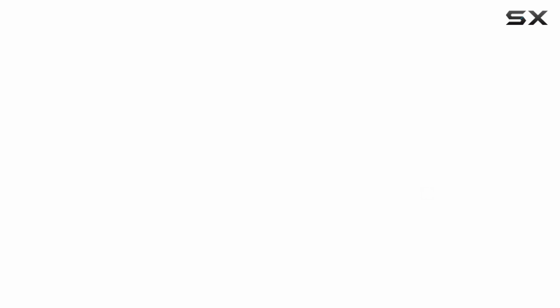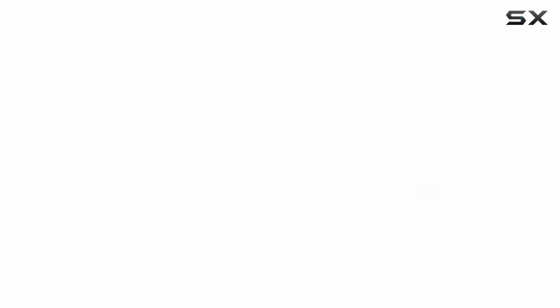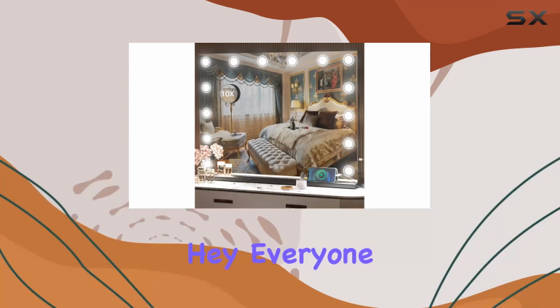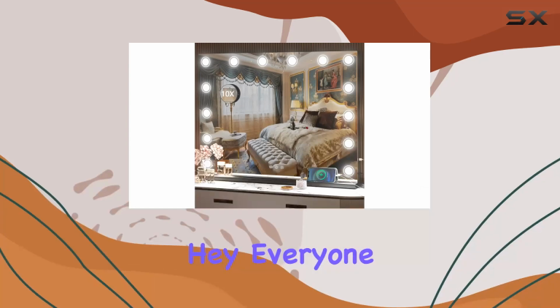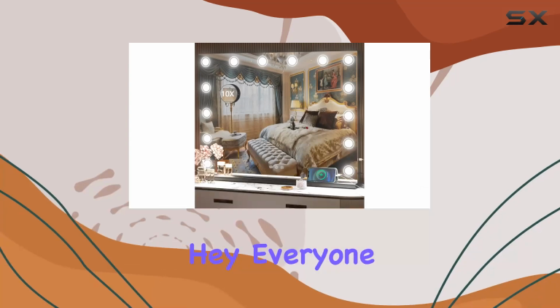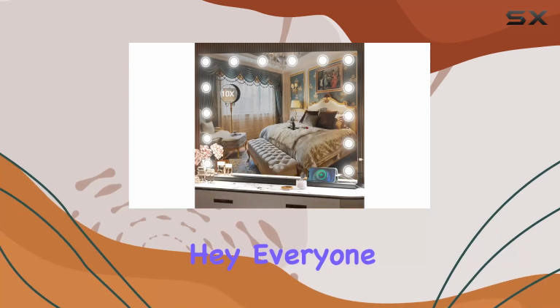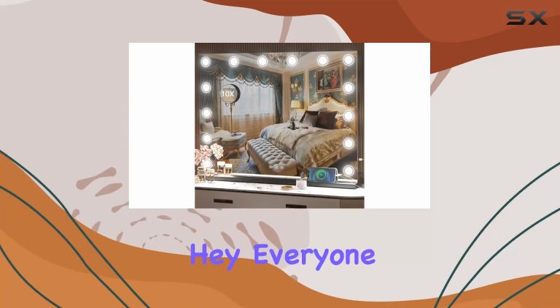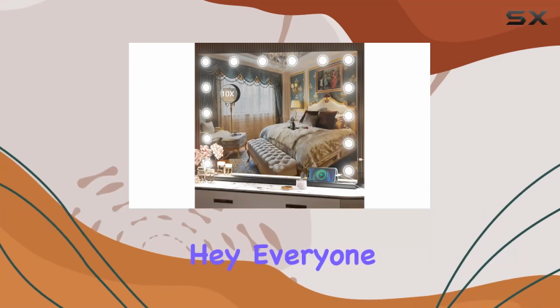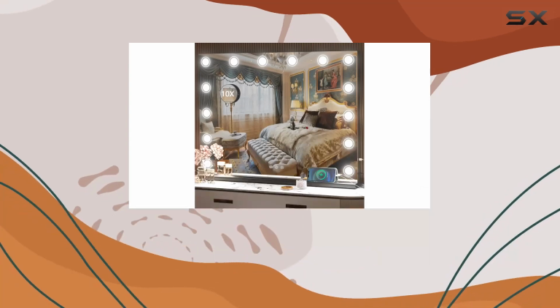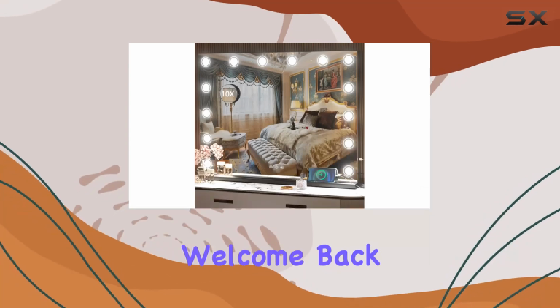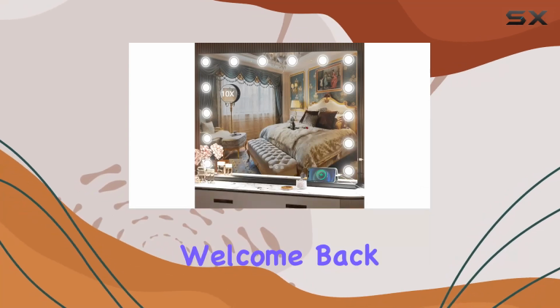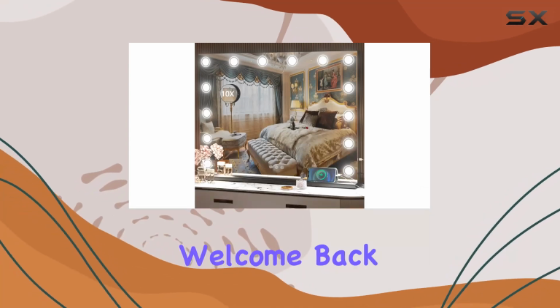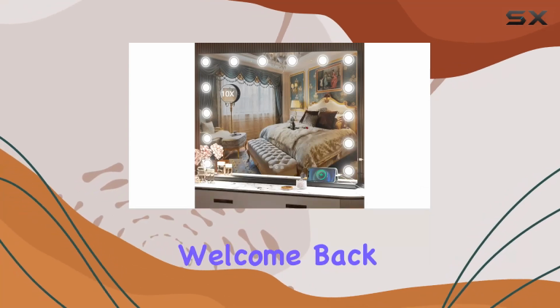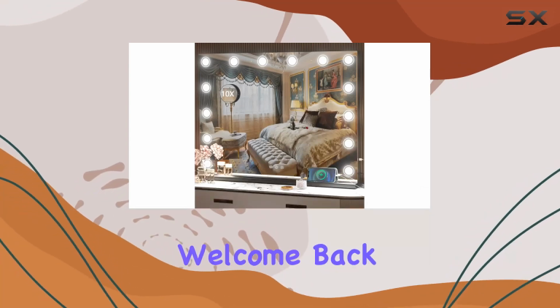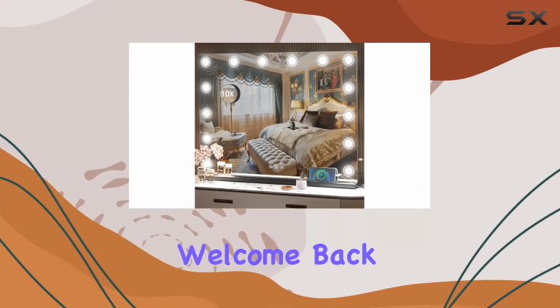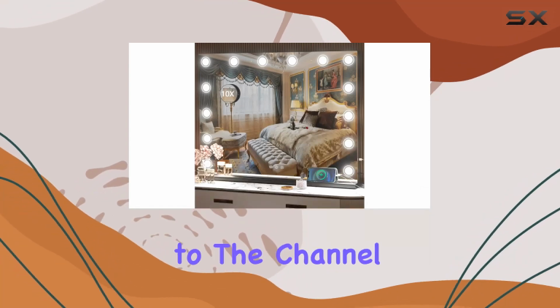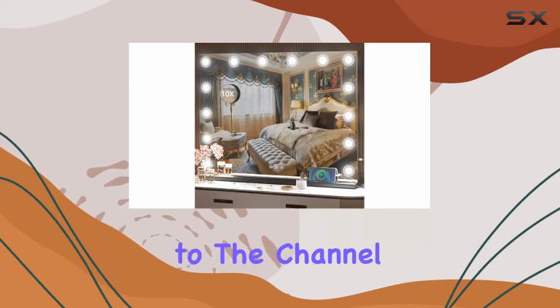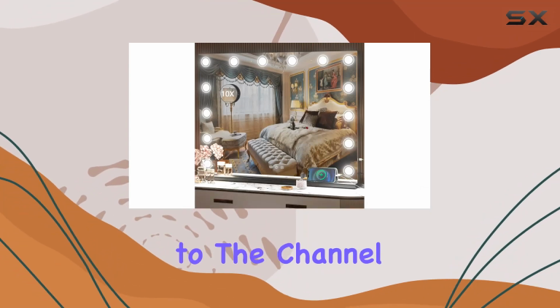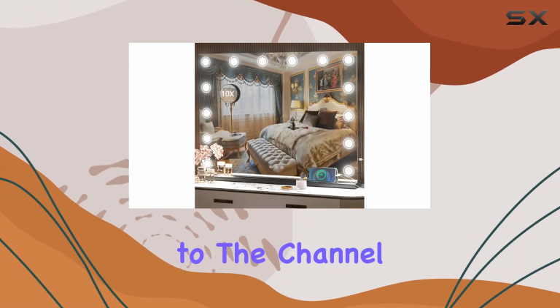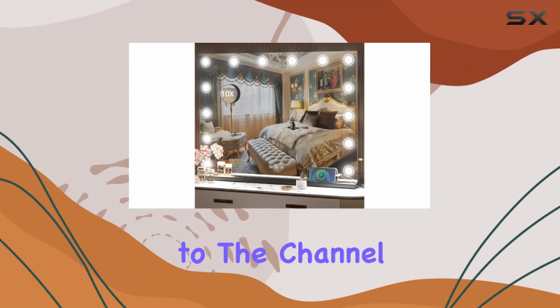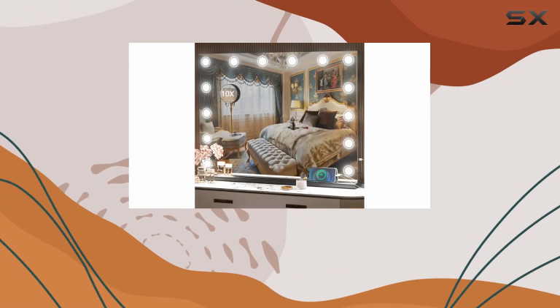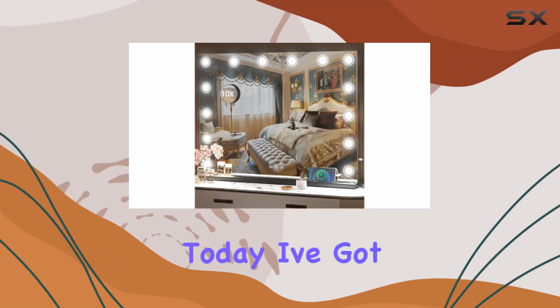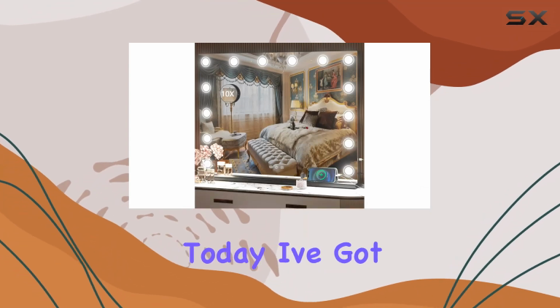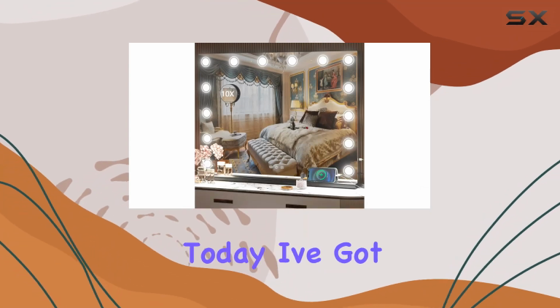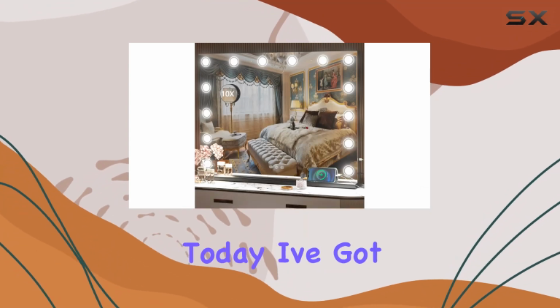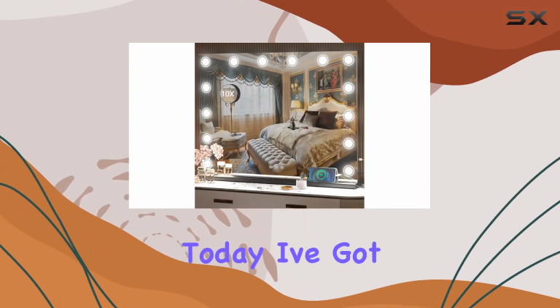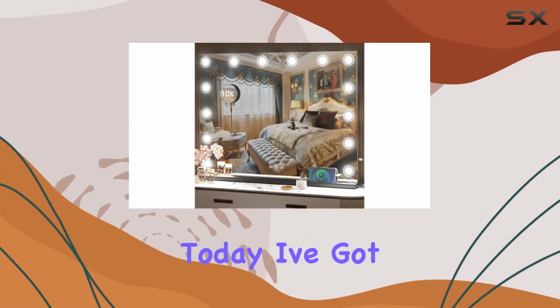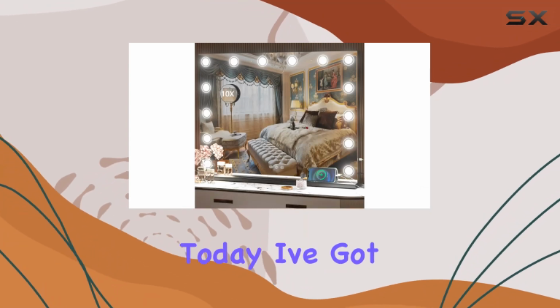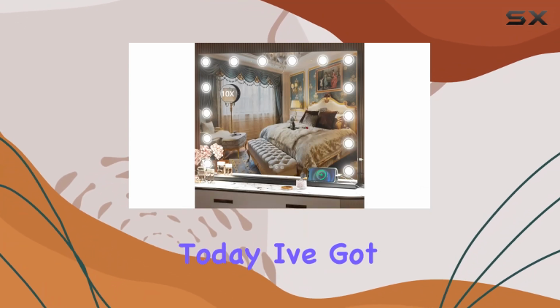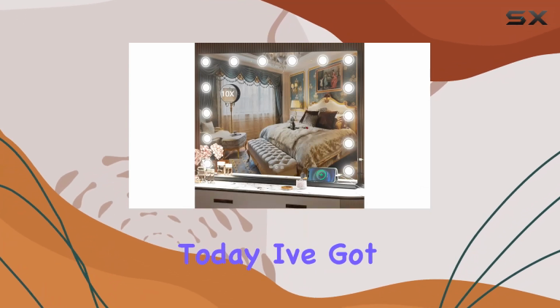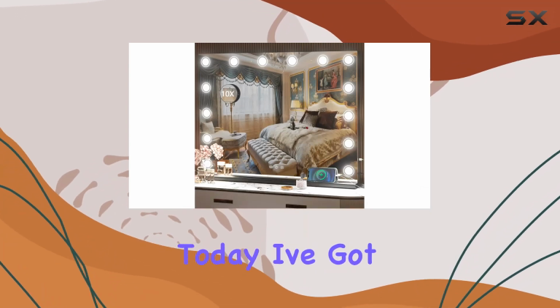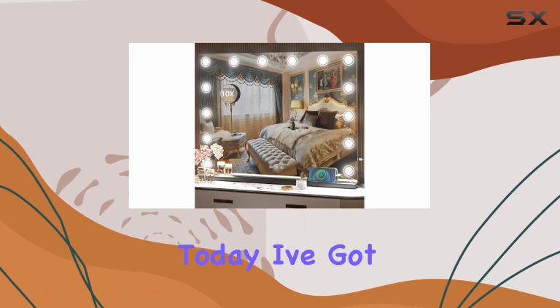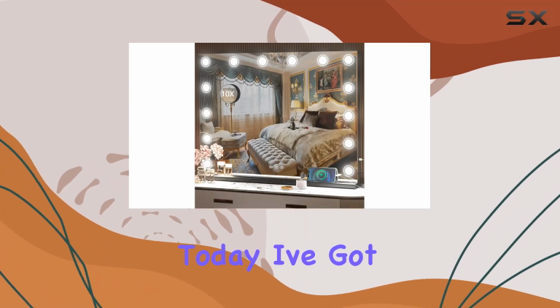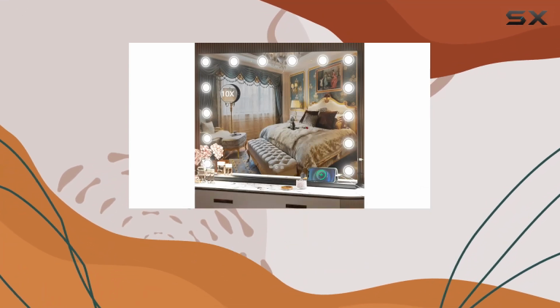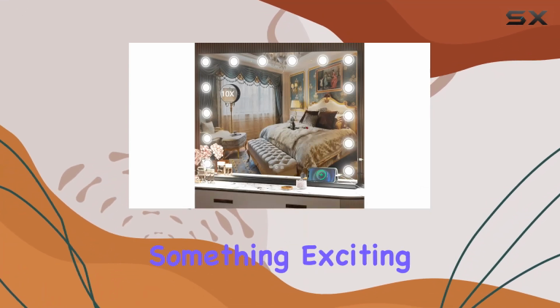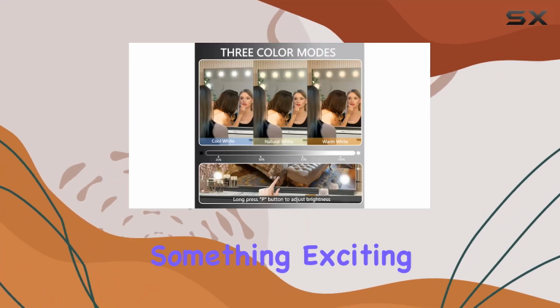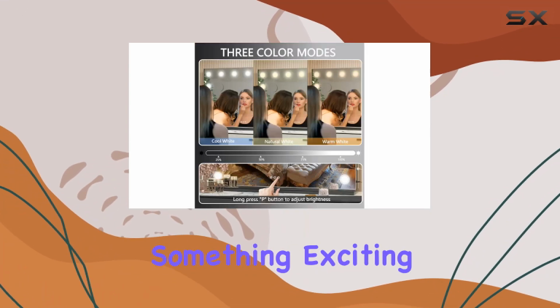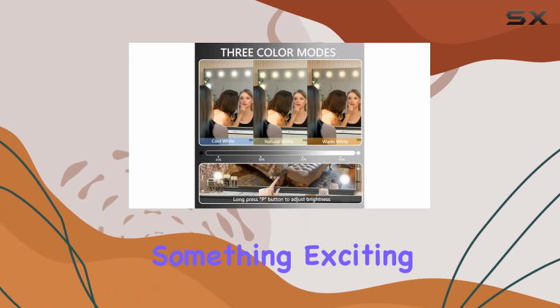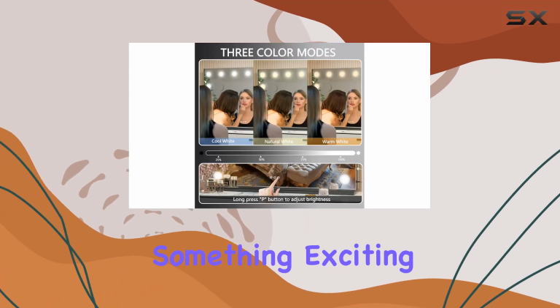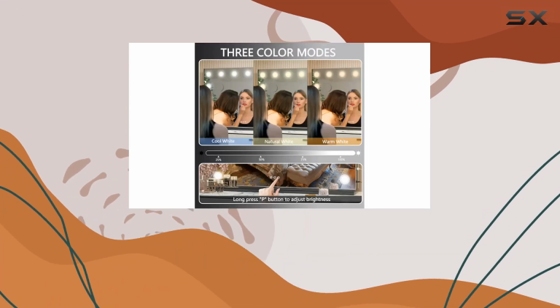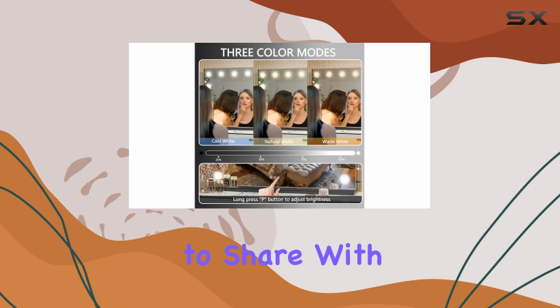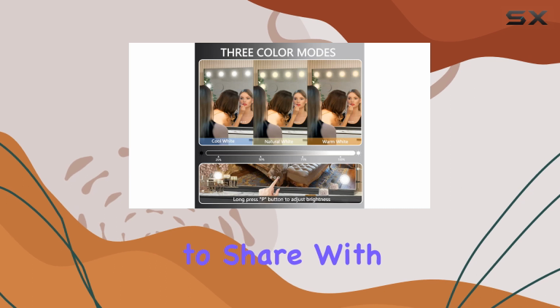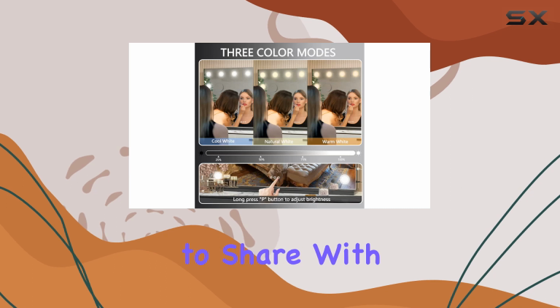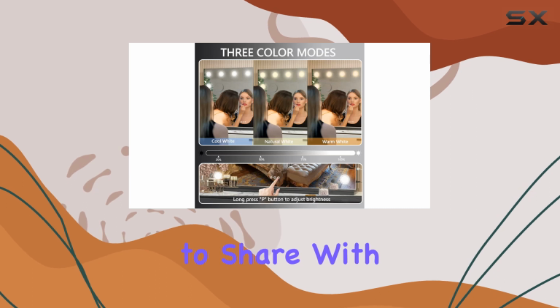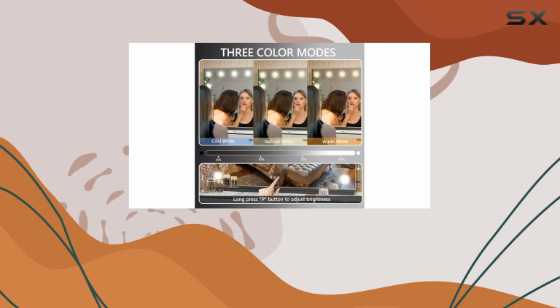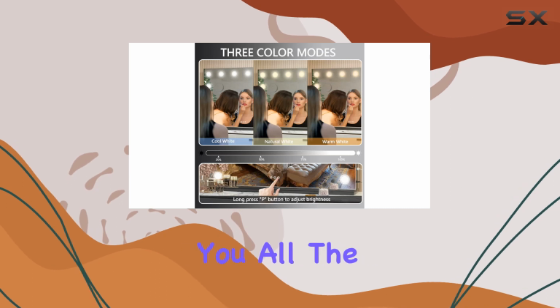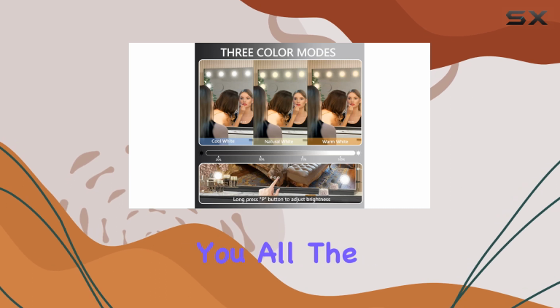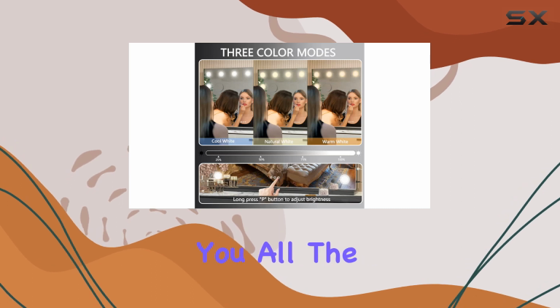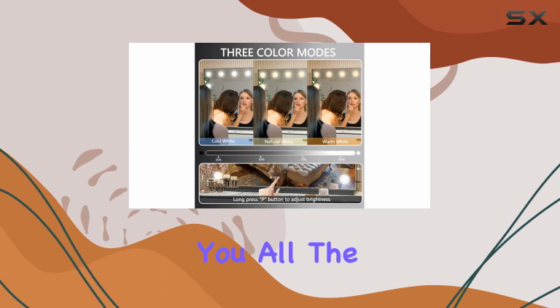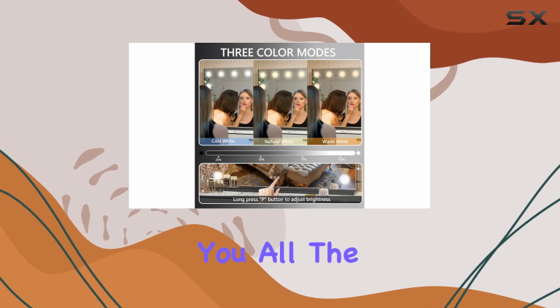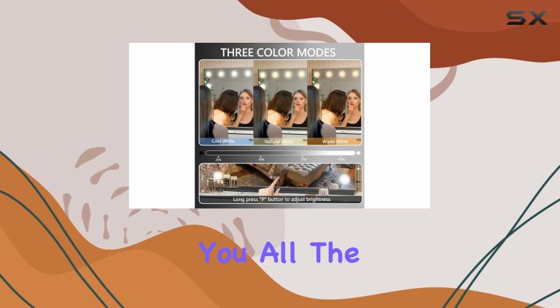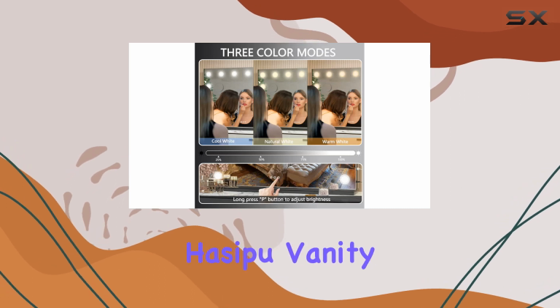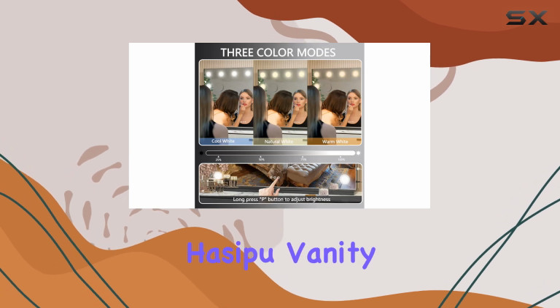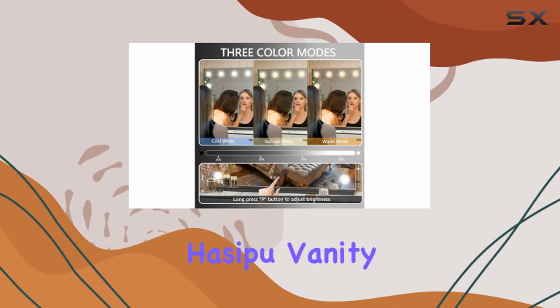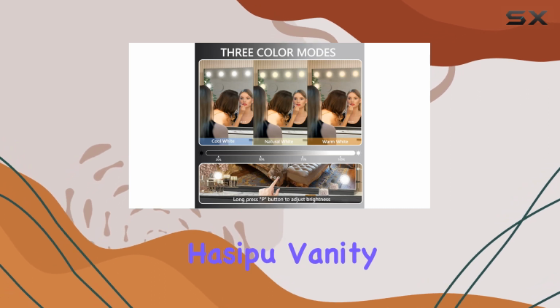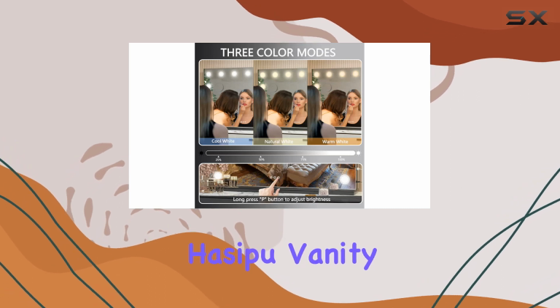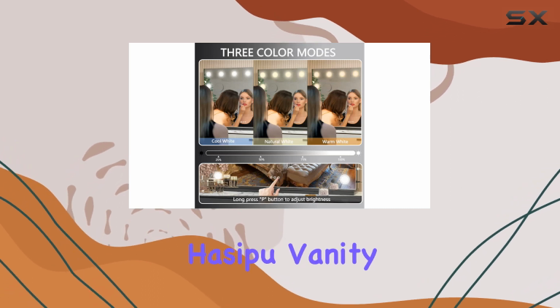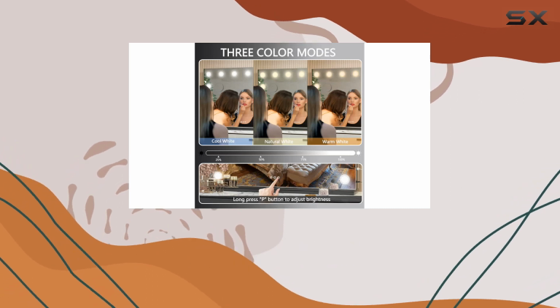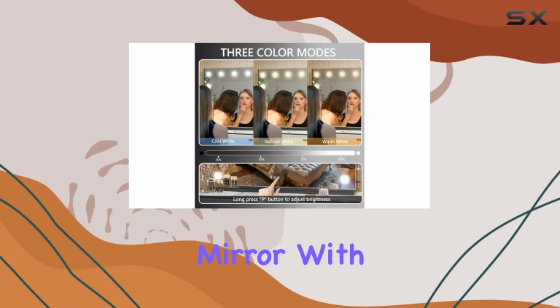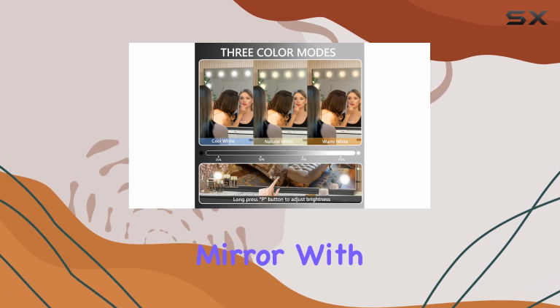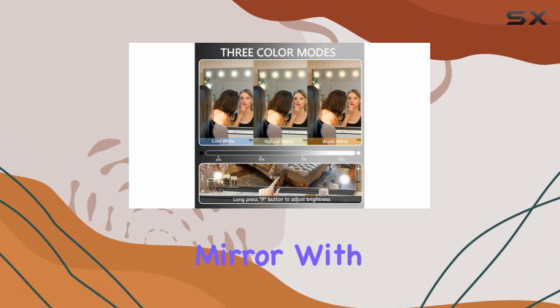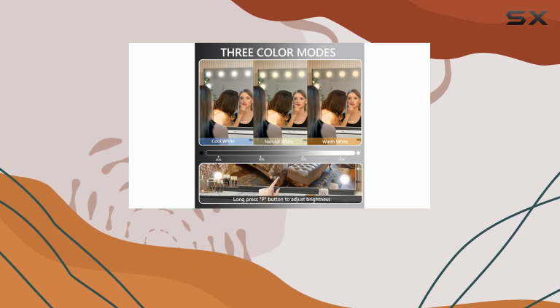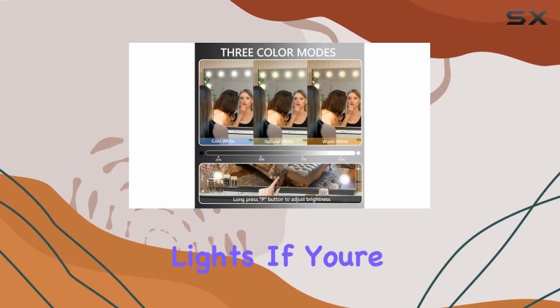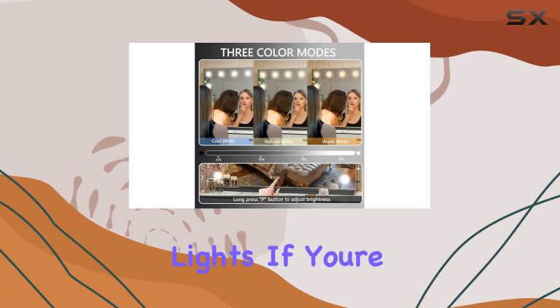Hey everyone, welcome back to the channel. Today, I've got something exciting to share with you all — the Hacepa Vanity Mirror with lights.